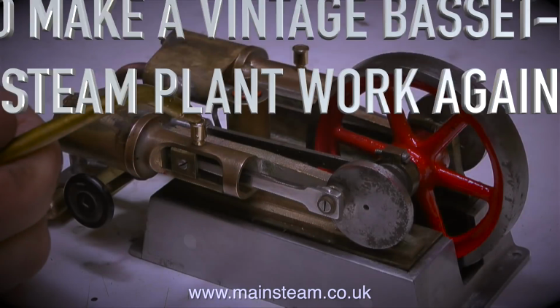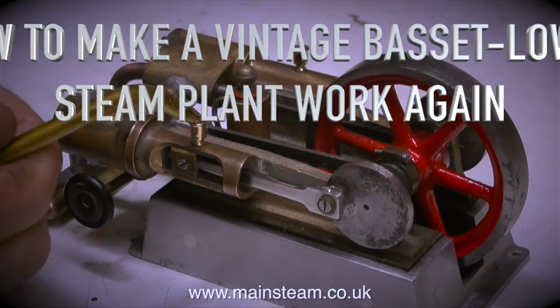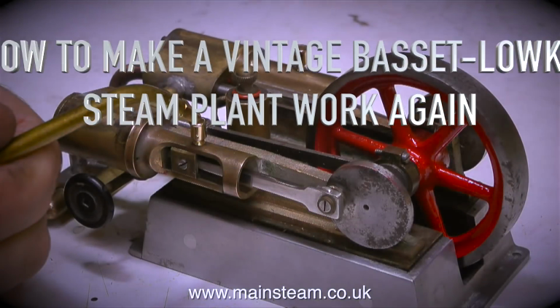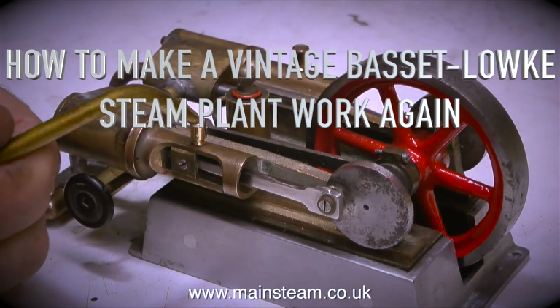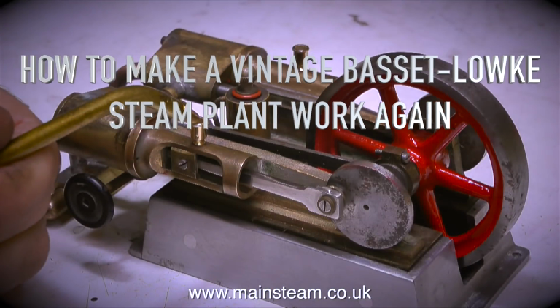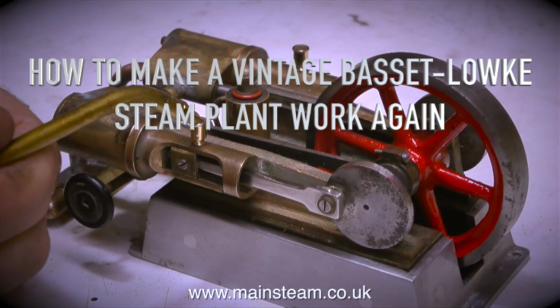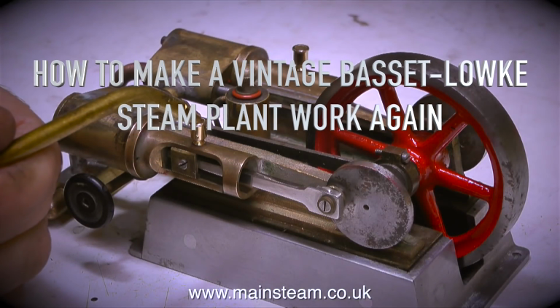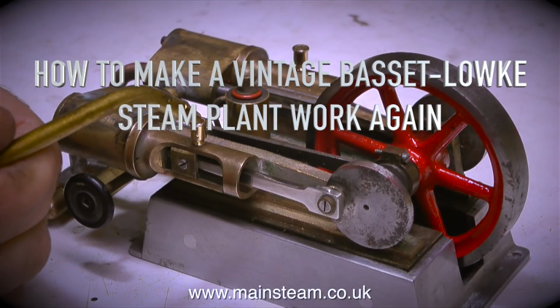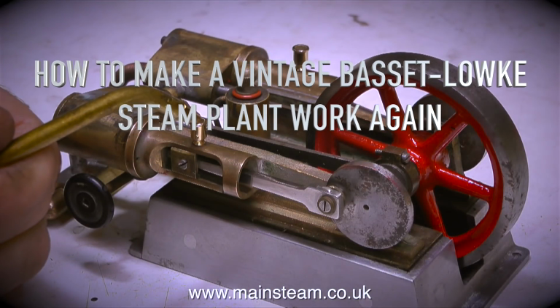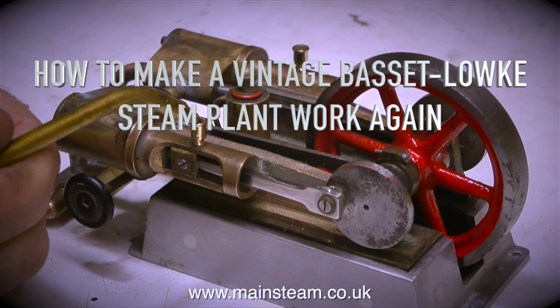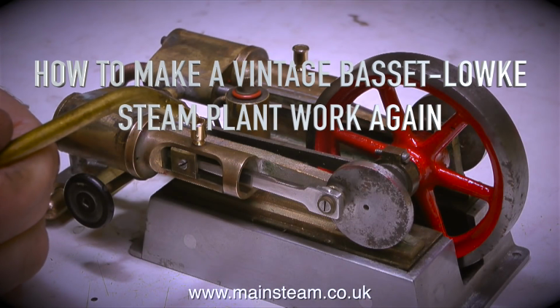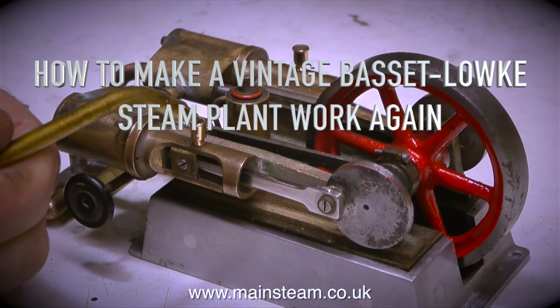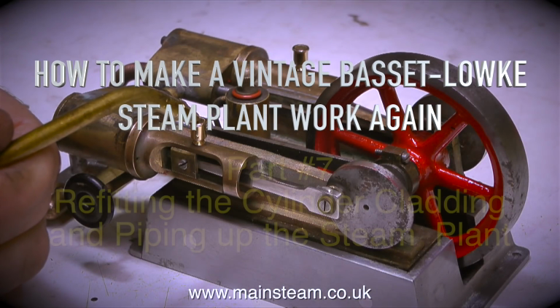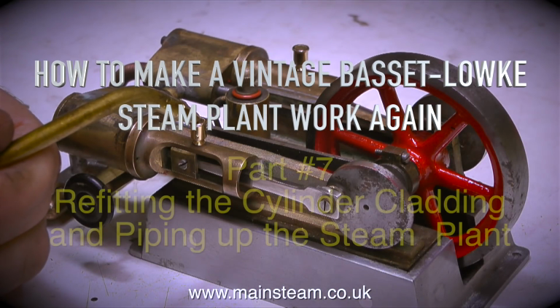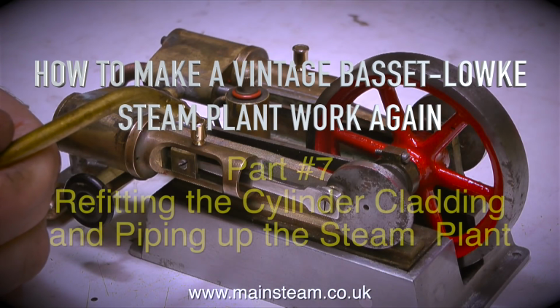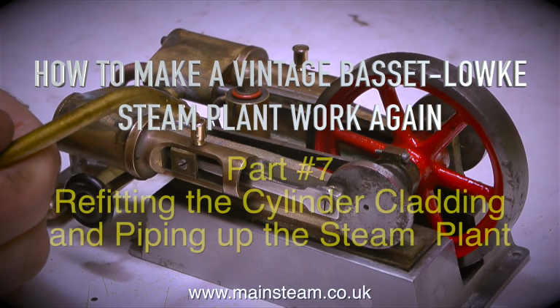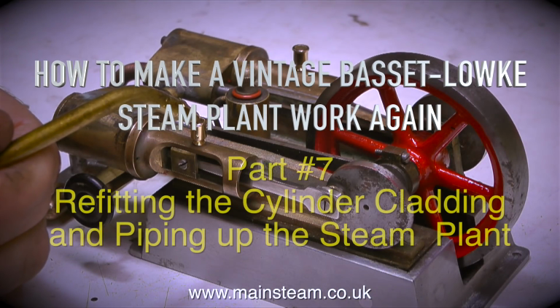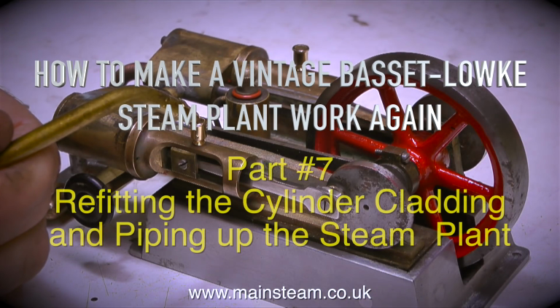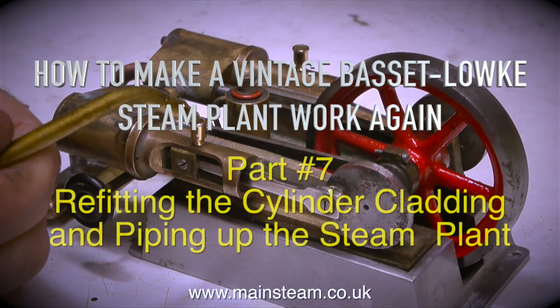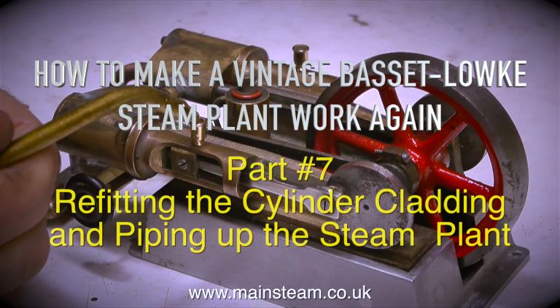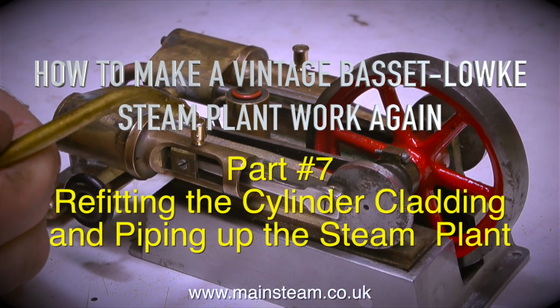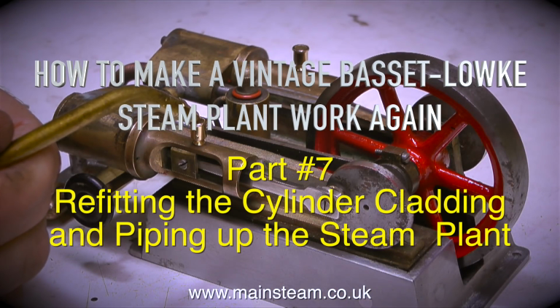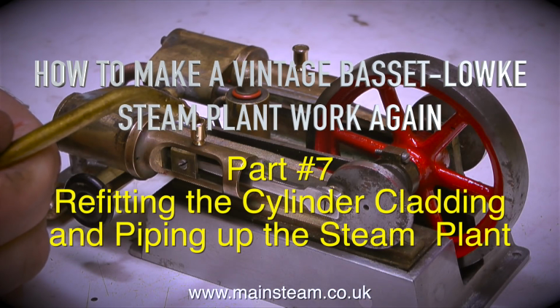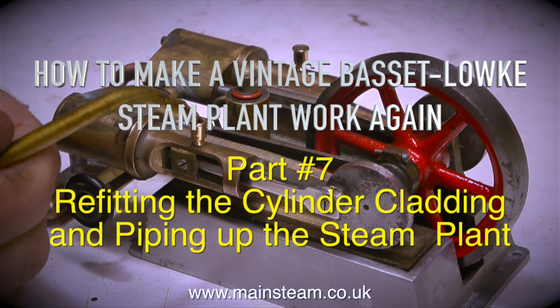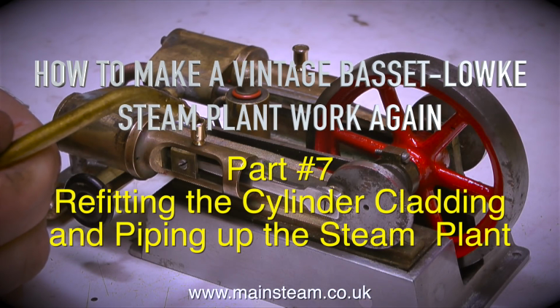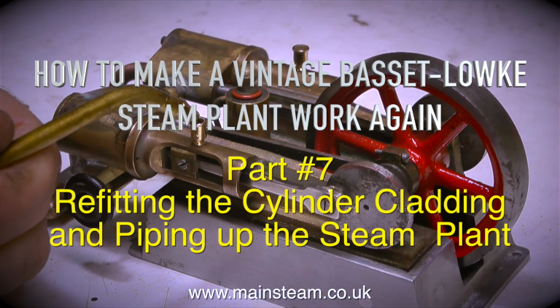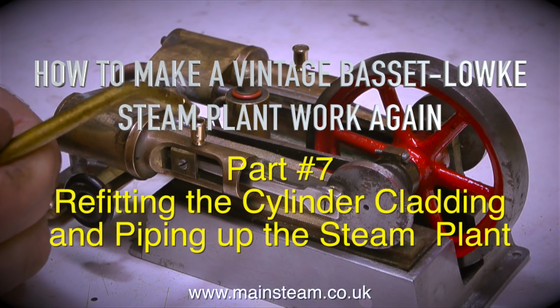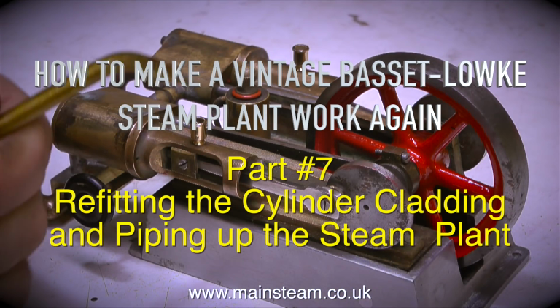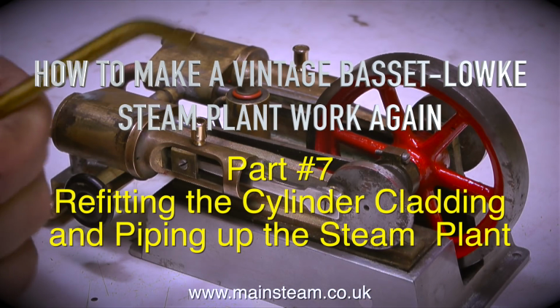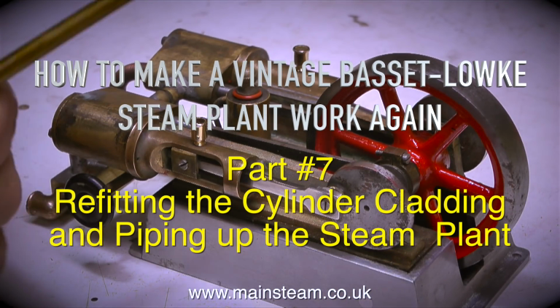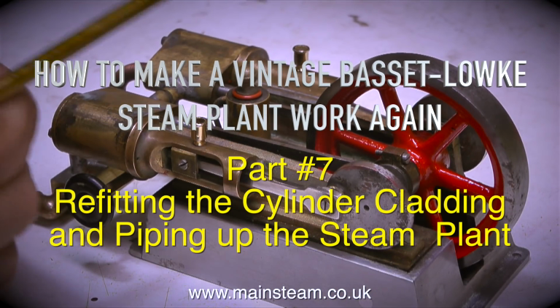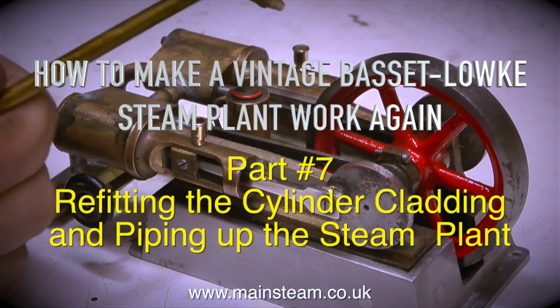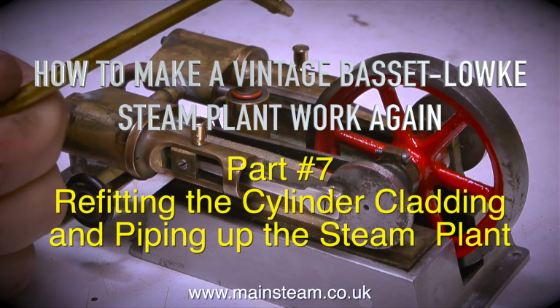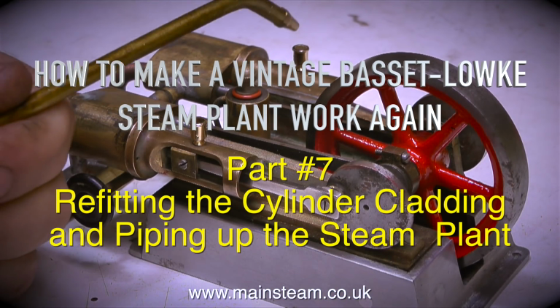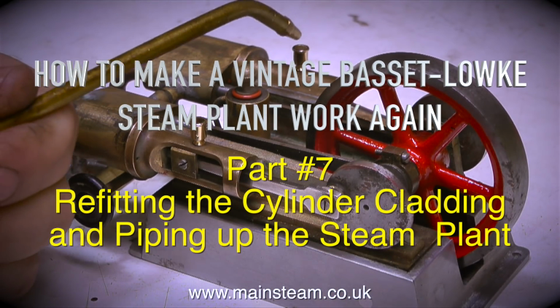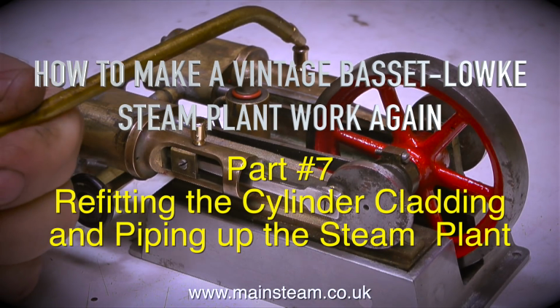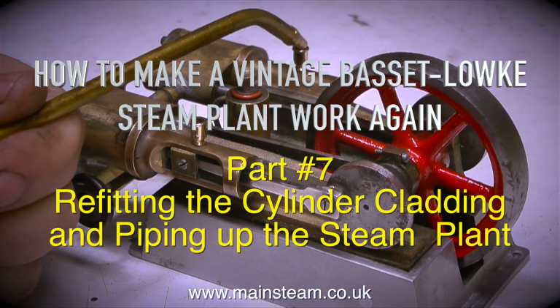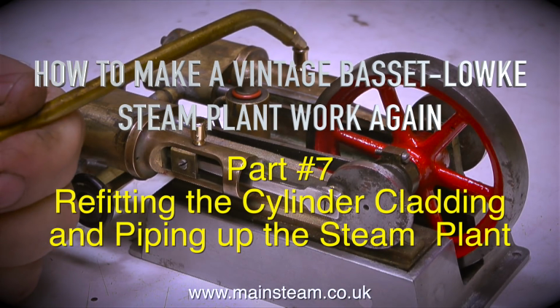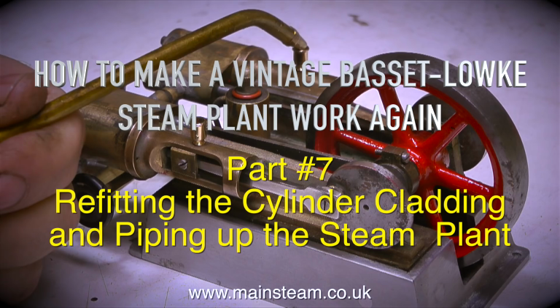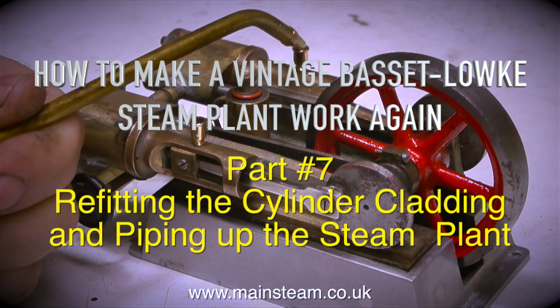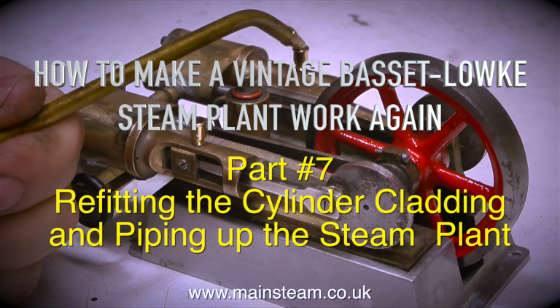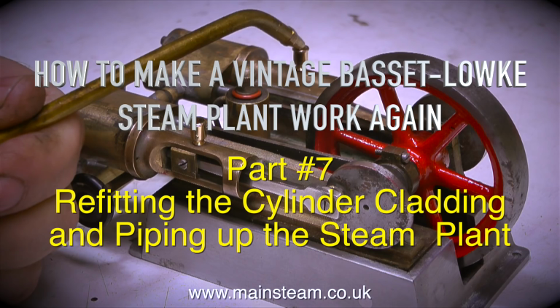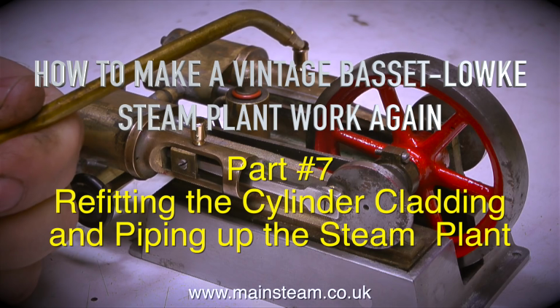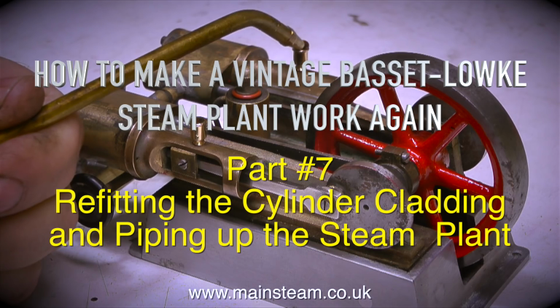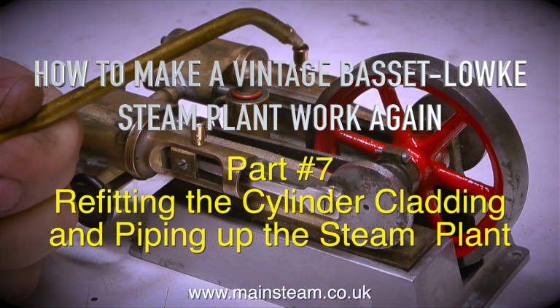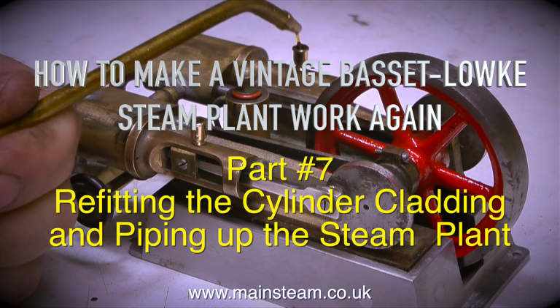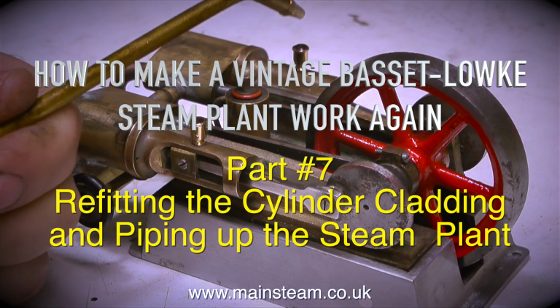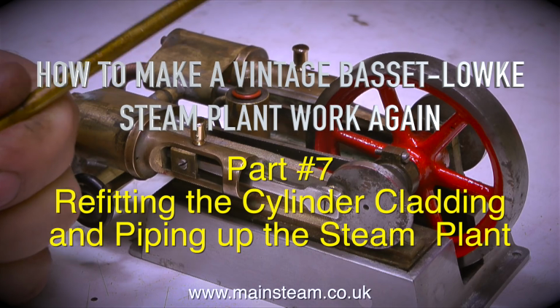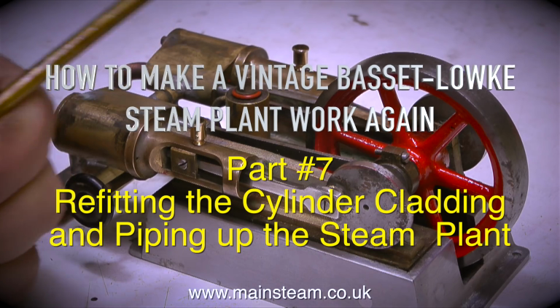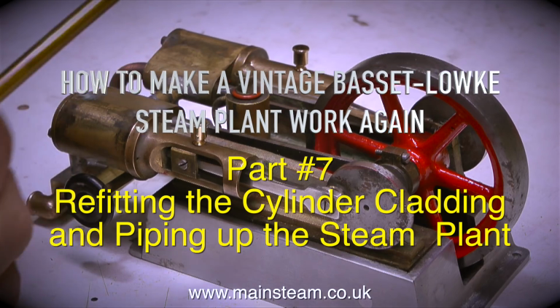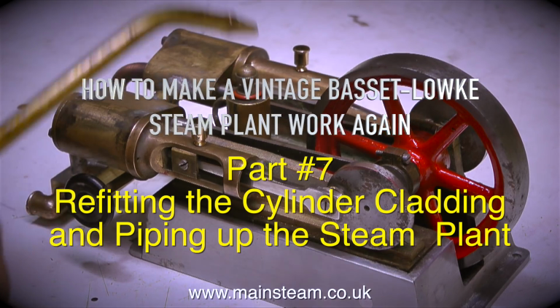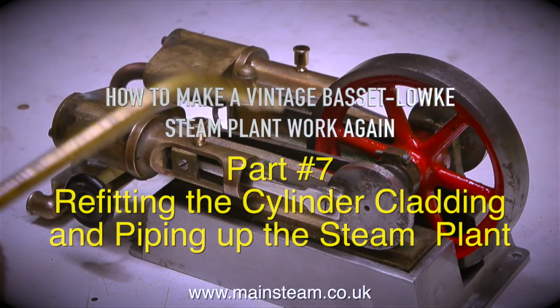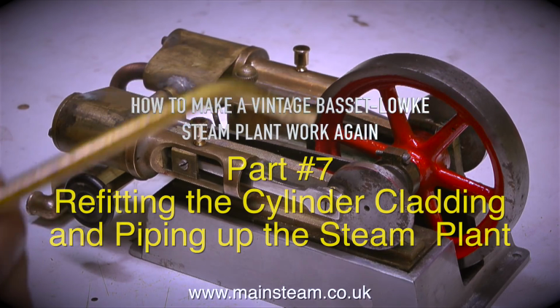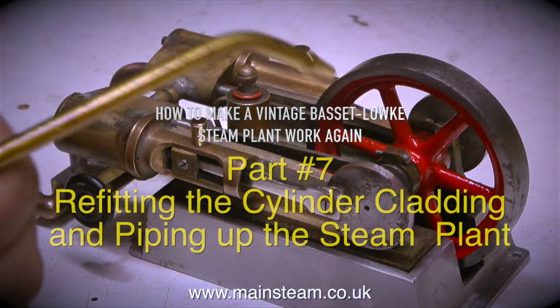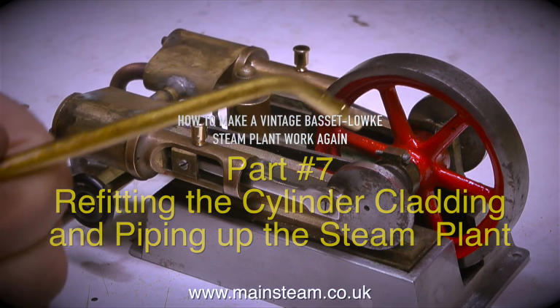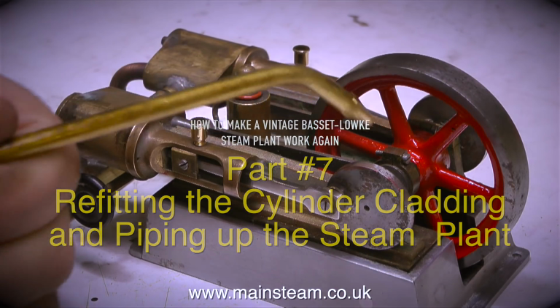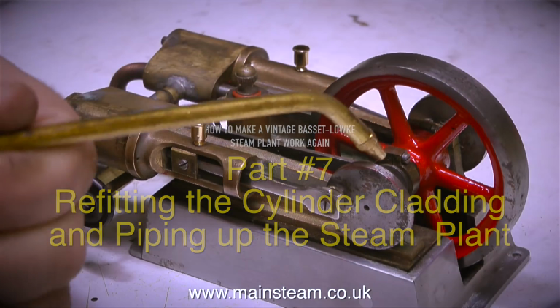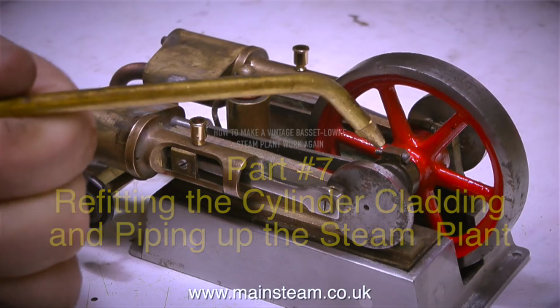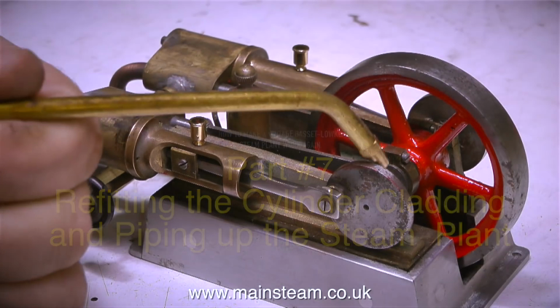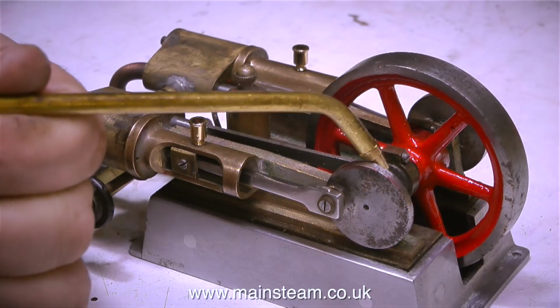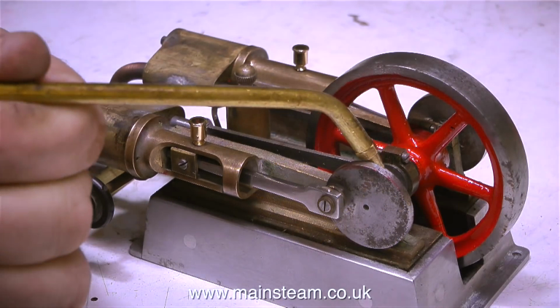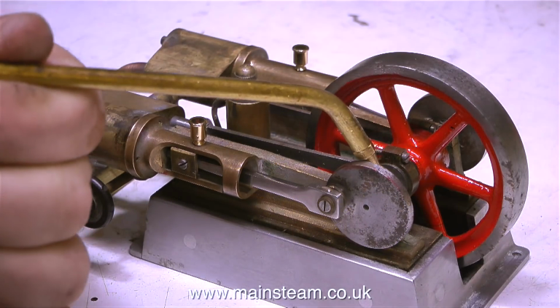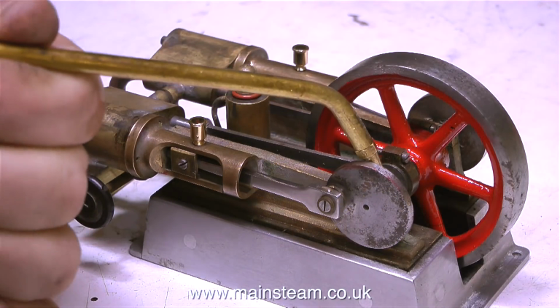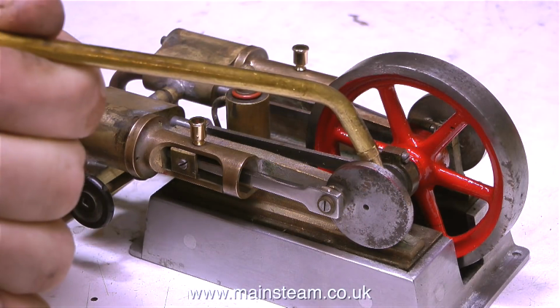How to make a vintage Basset Loke steam plant work again, part 7: refitting the cylinder cladding and piping up the steam plant.